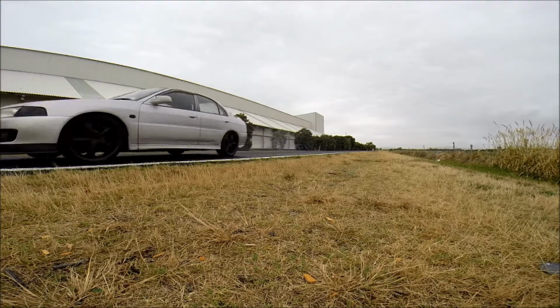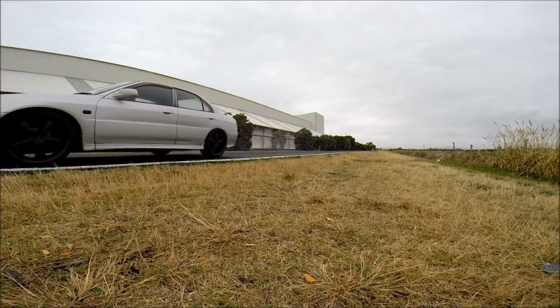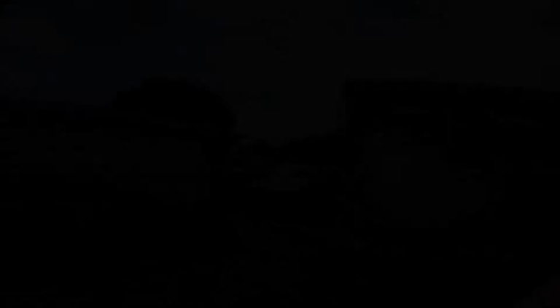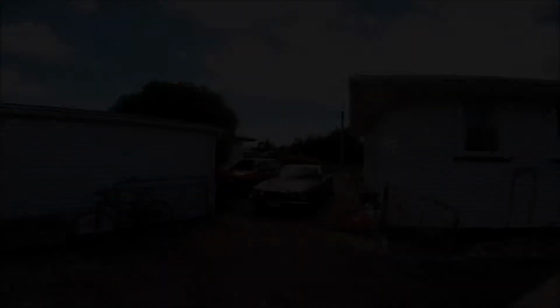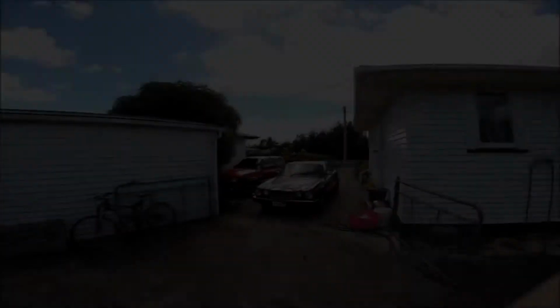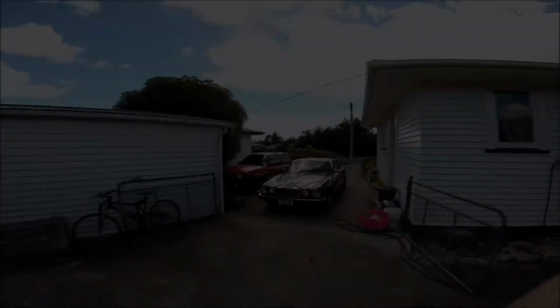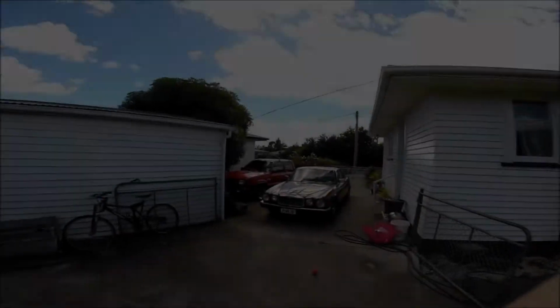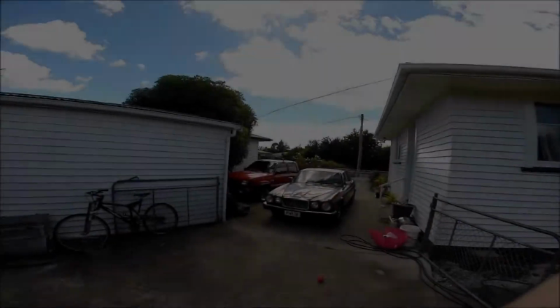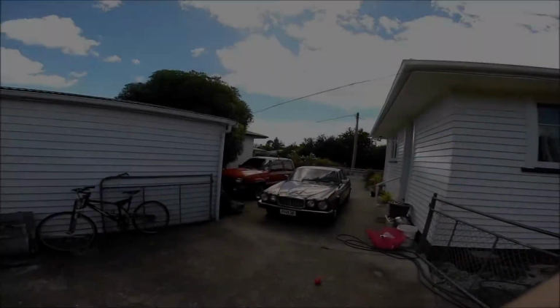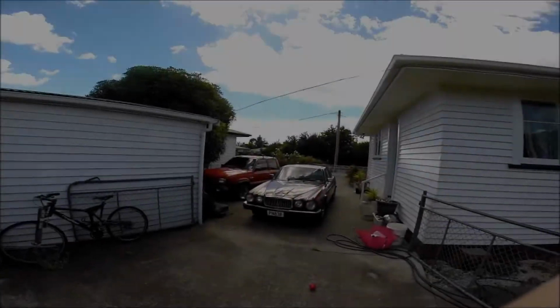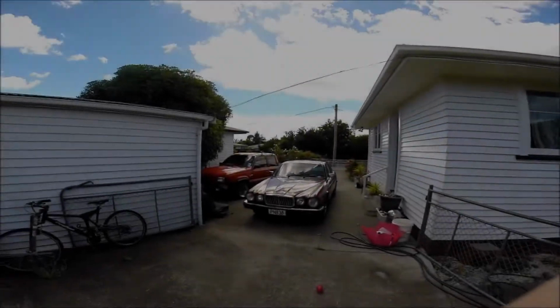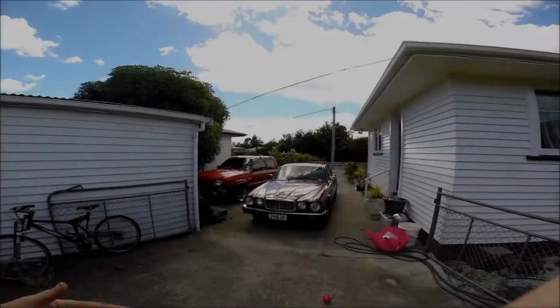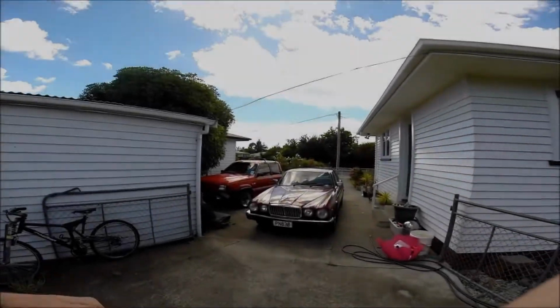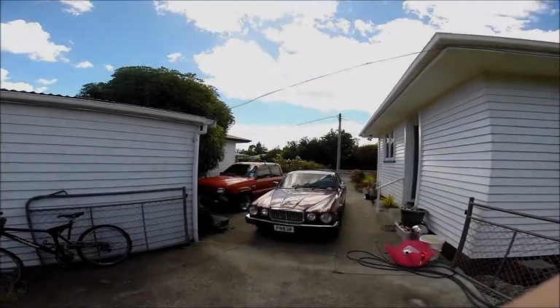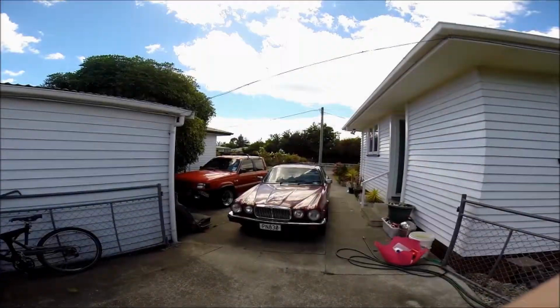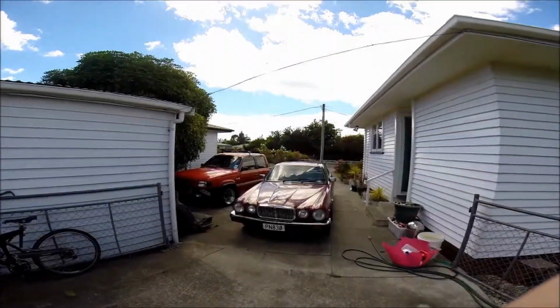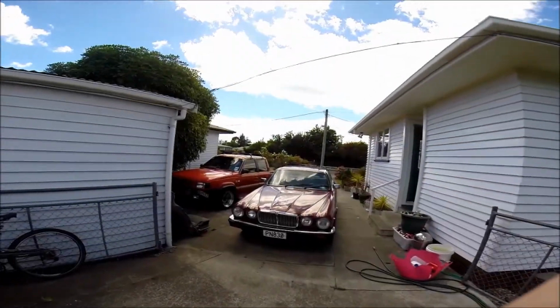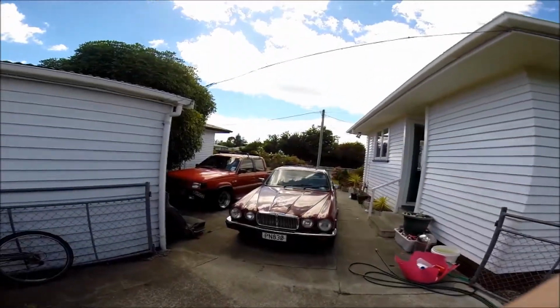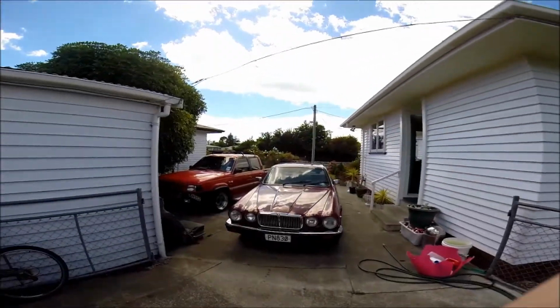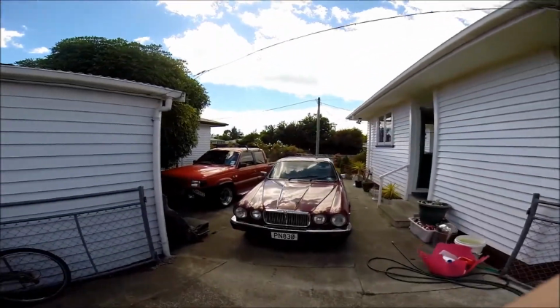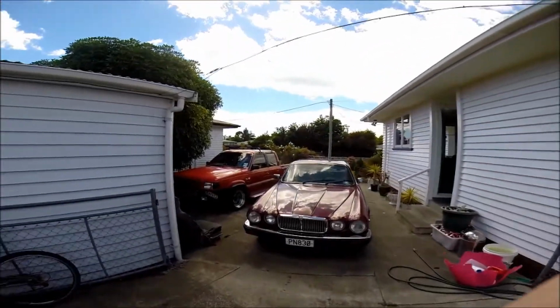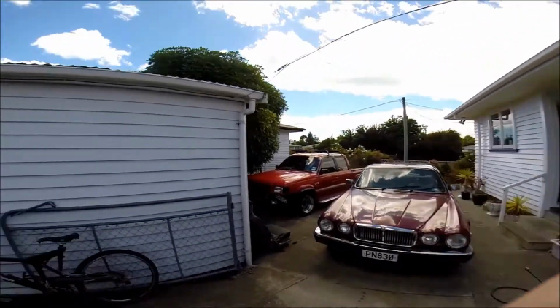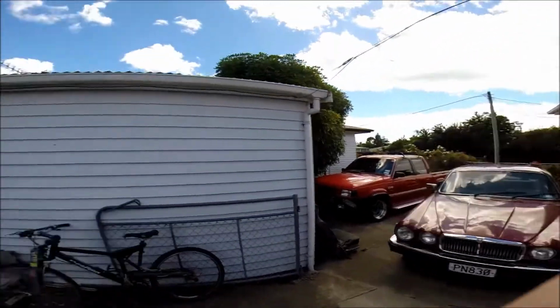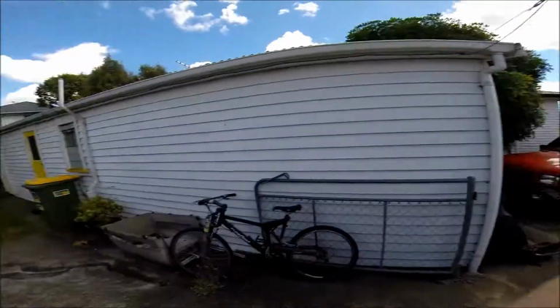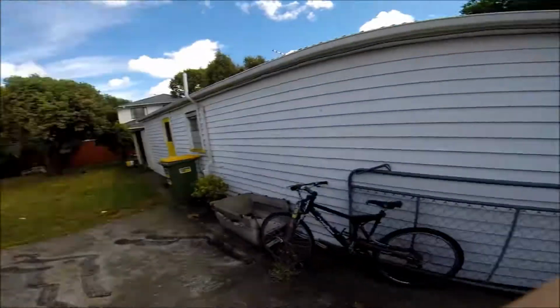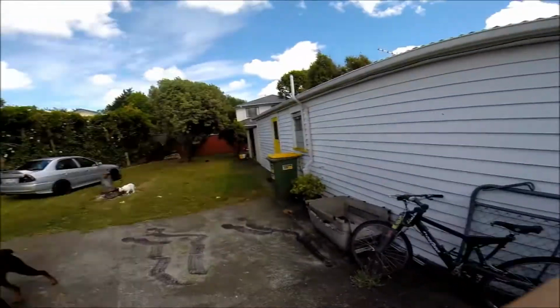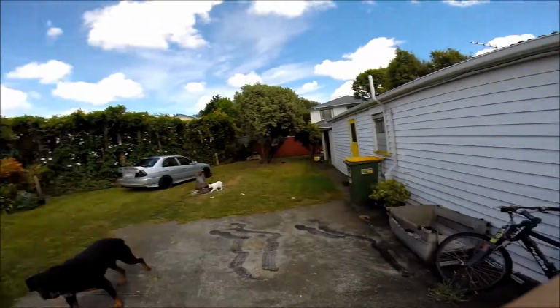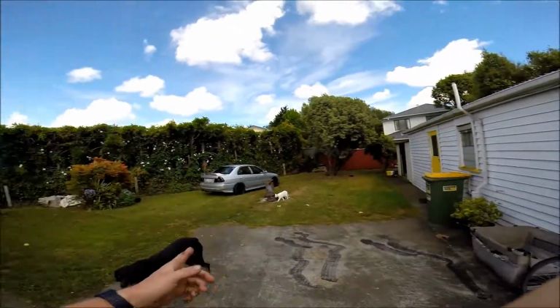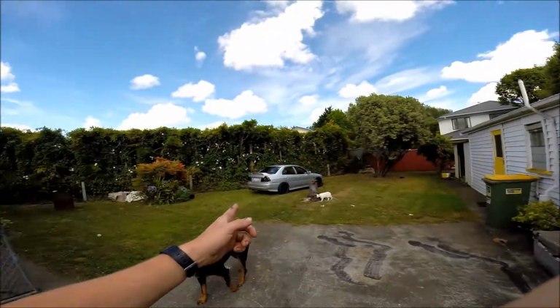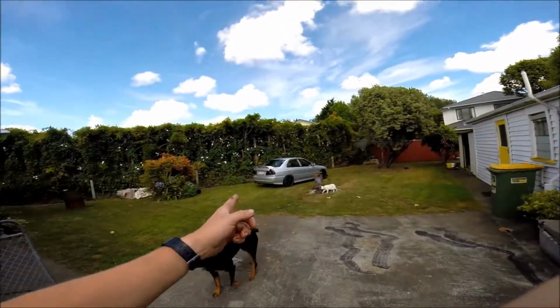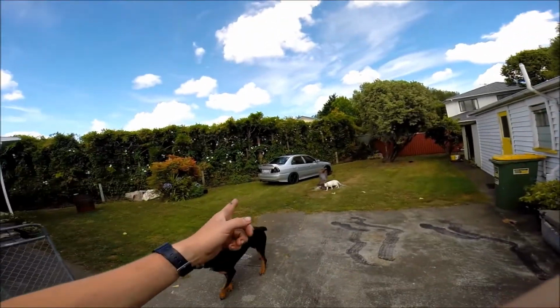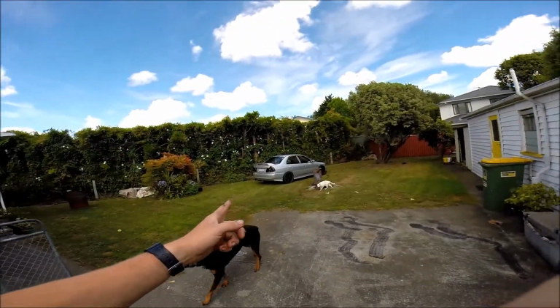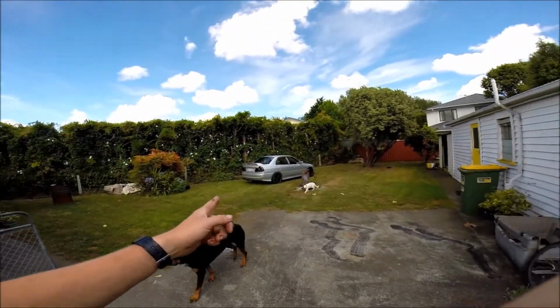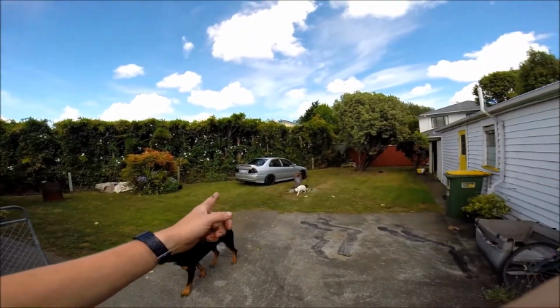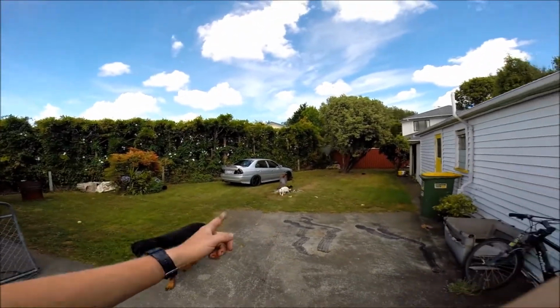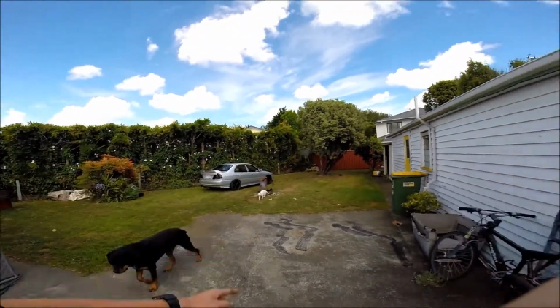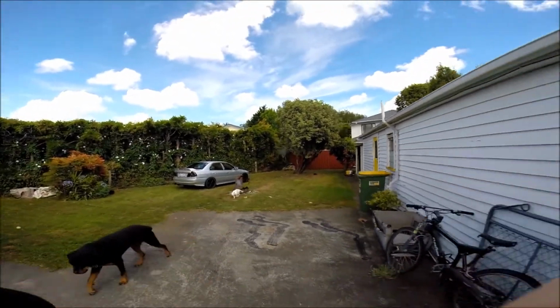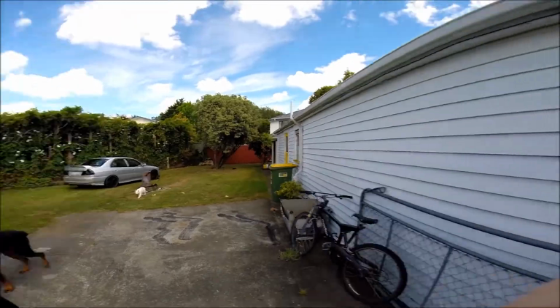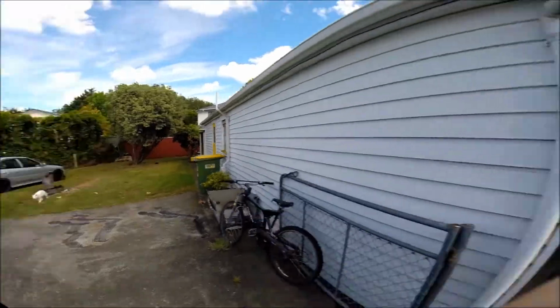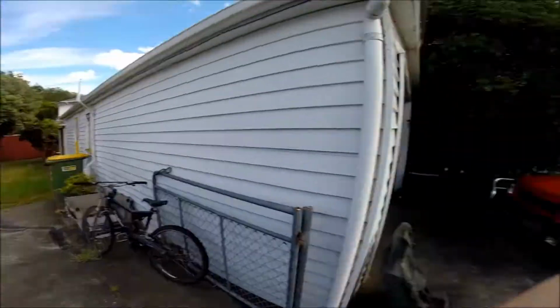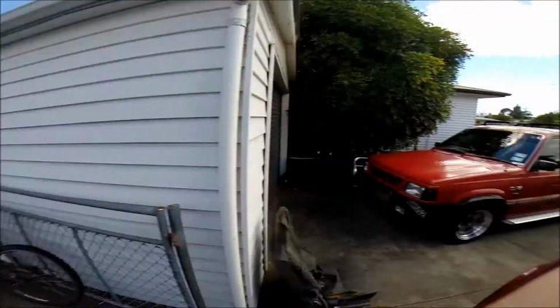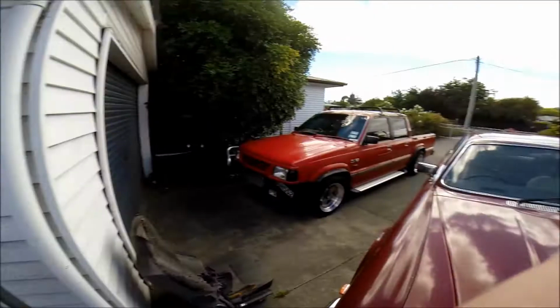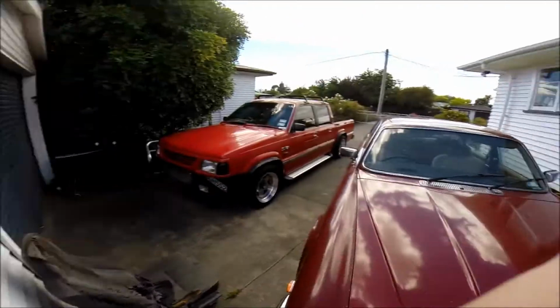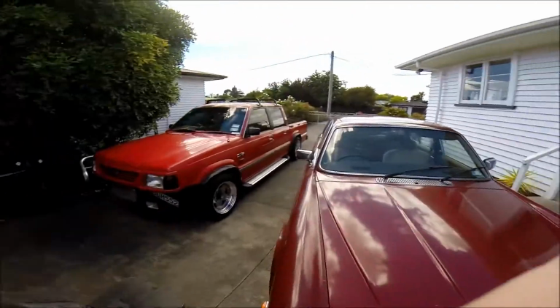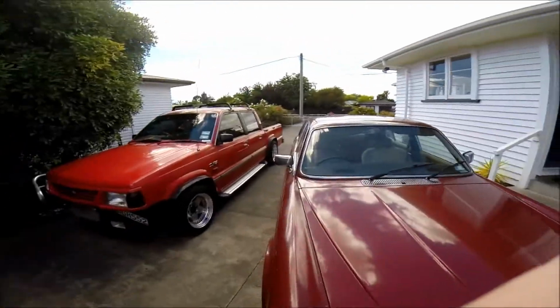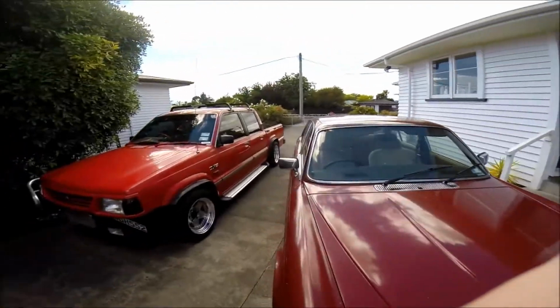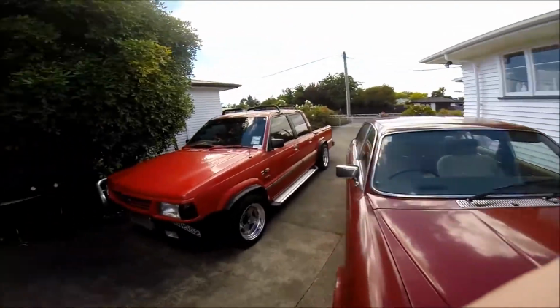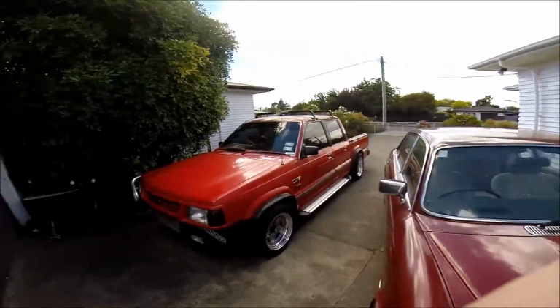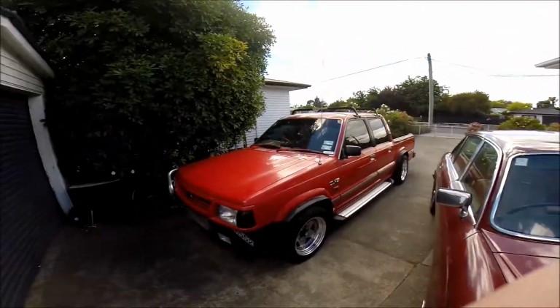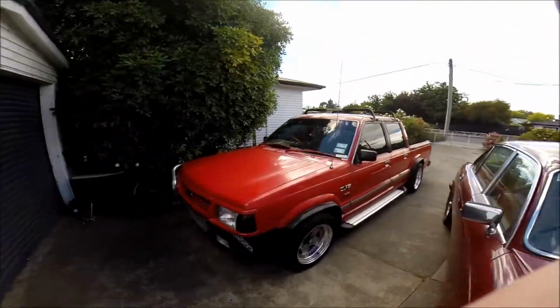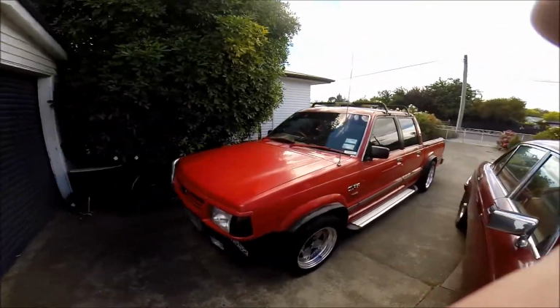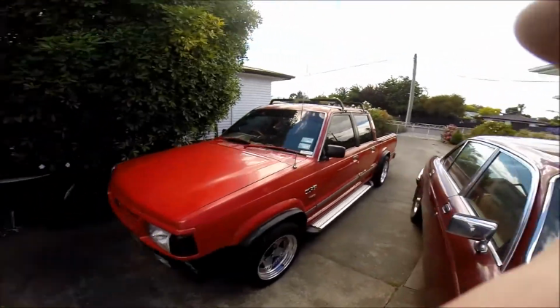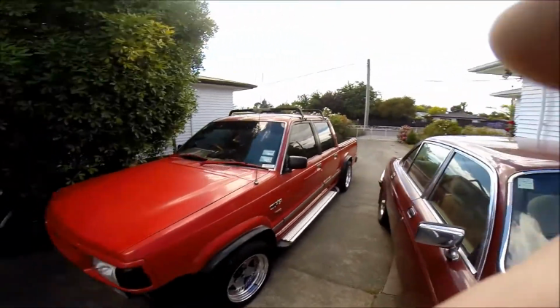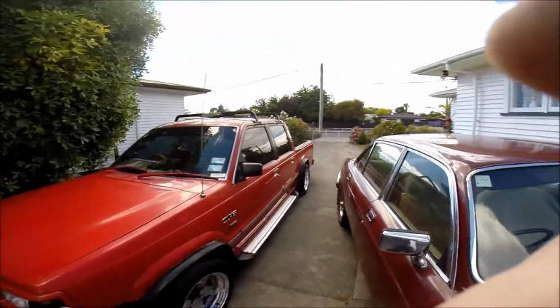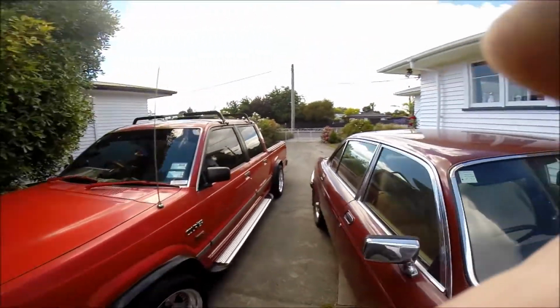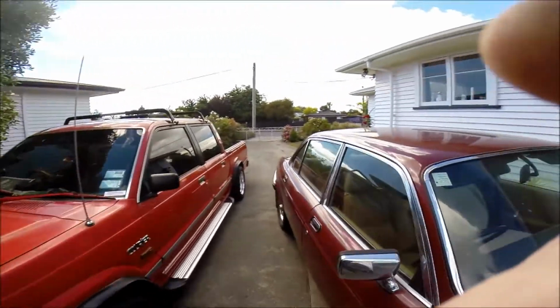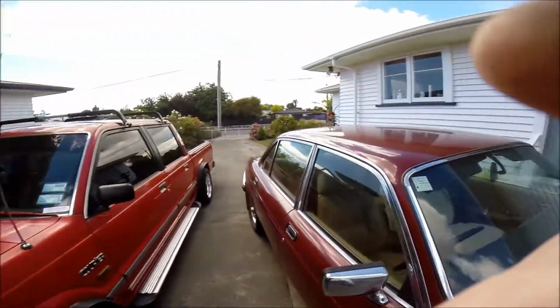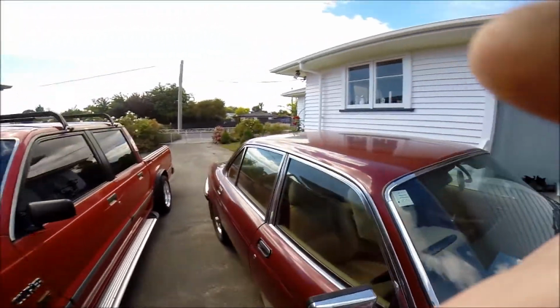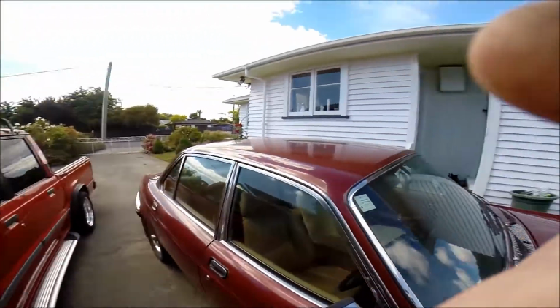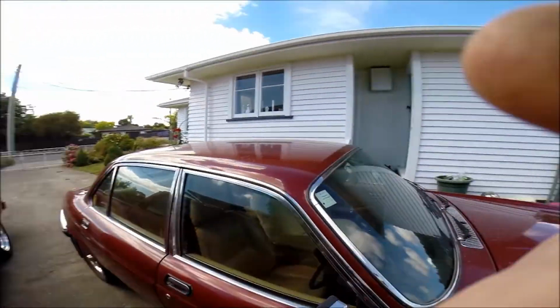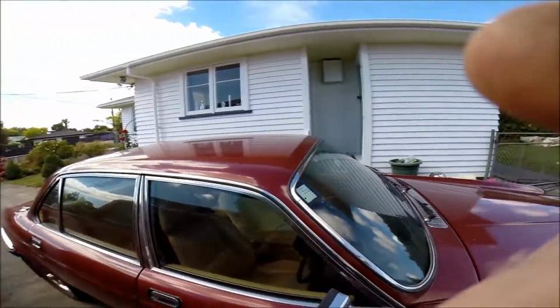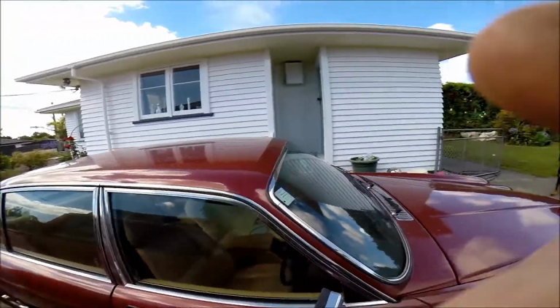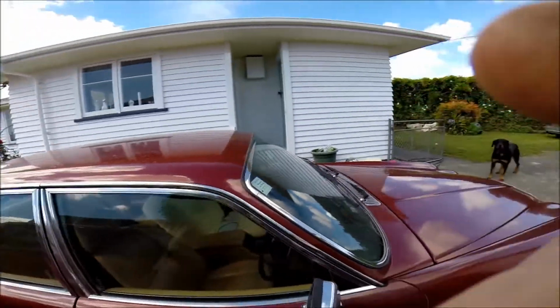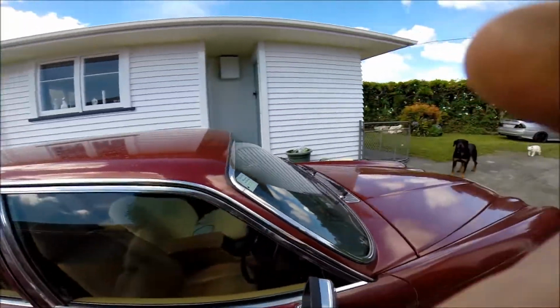I've just got to move this 1983 Jag out of the way so I can get the Lancer off the back lawn.